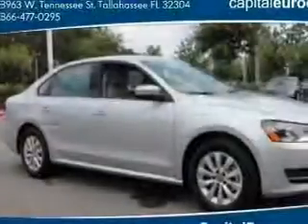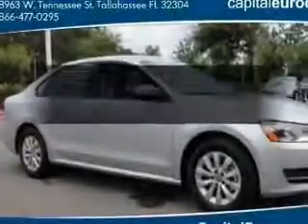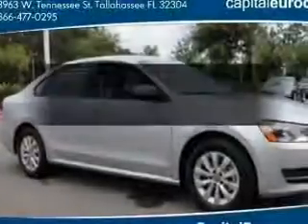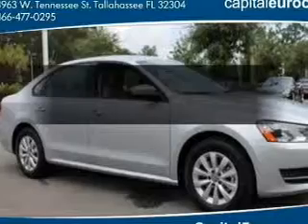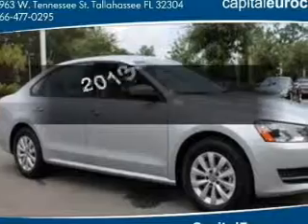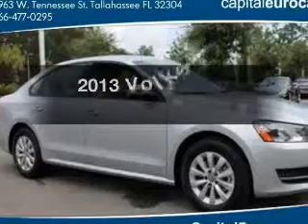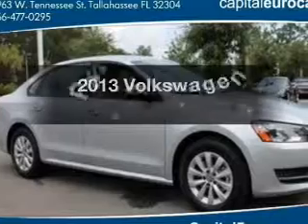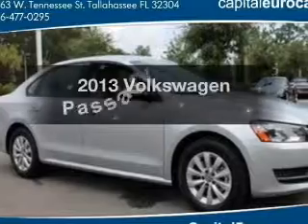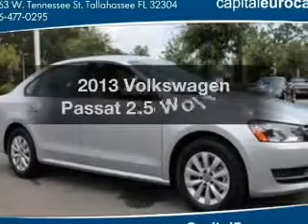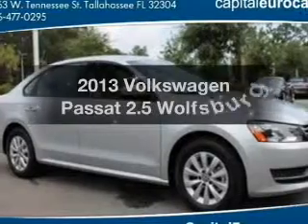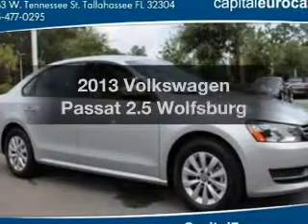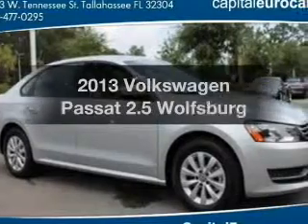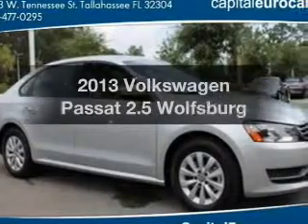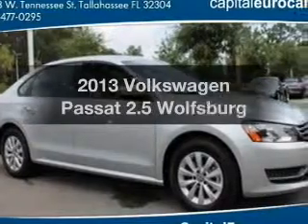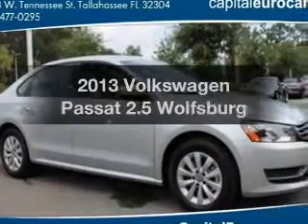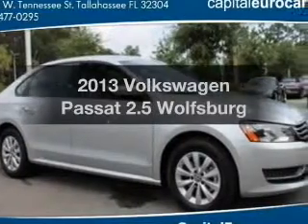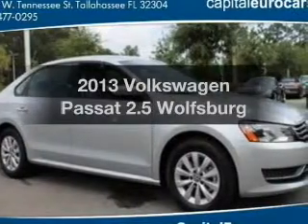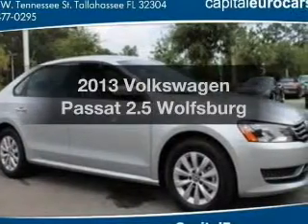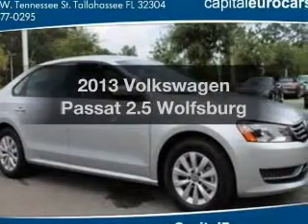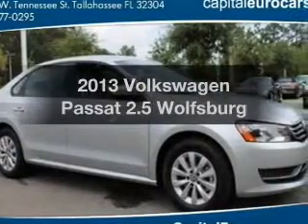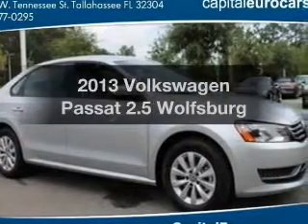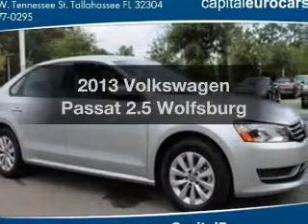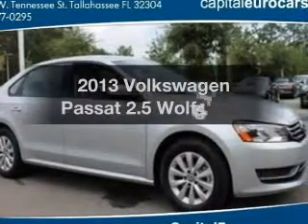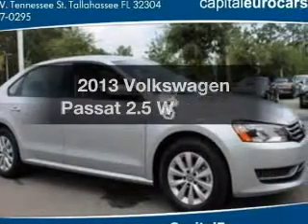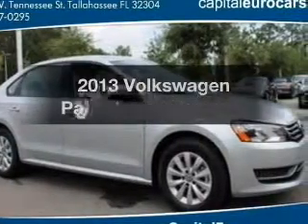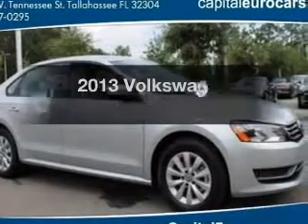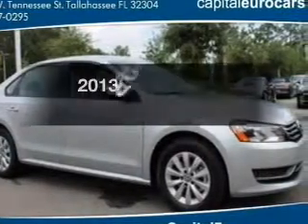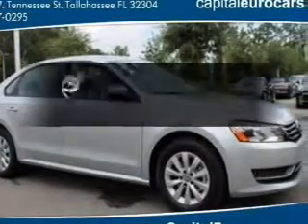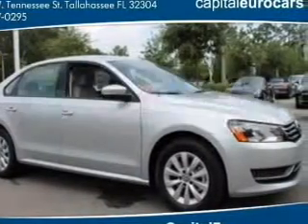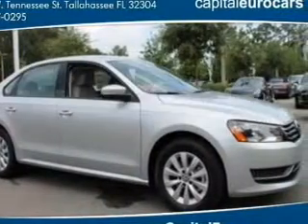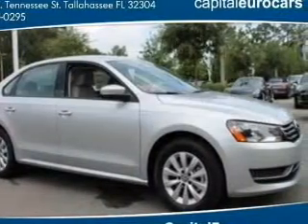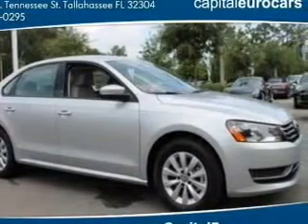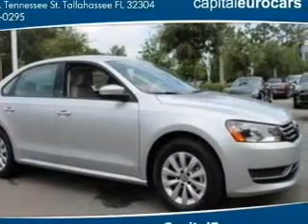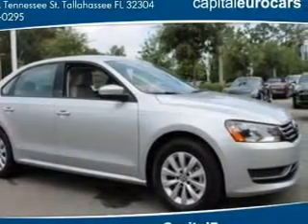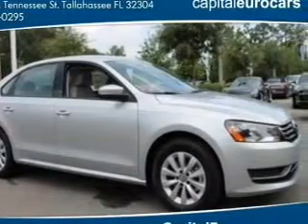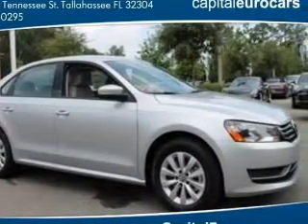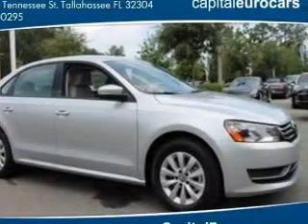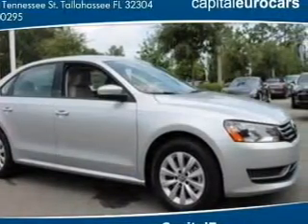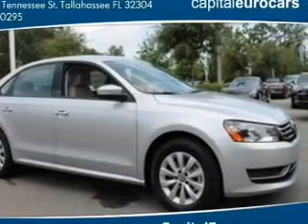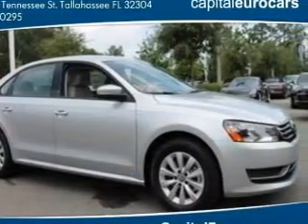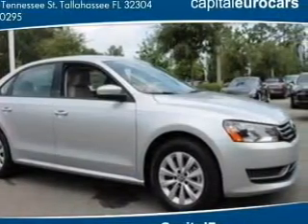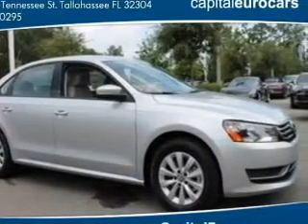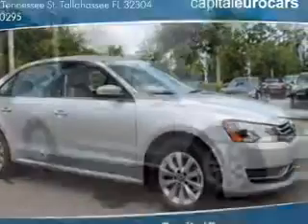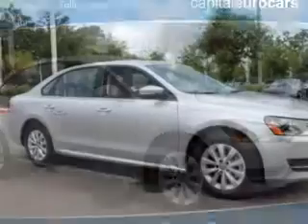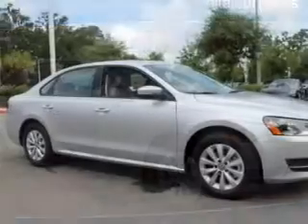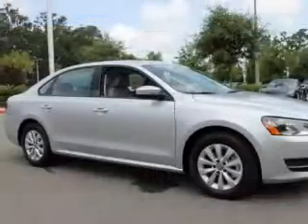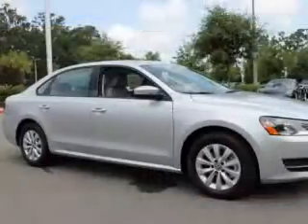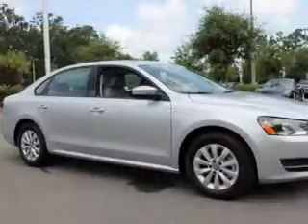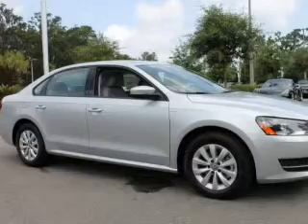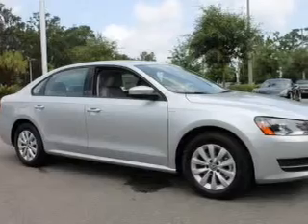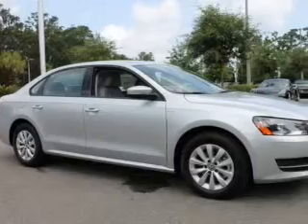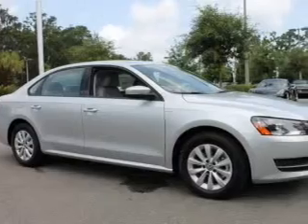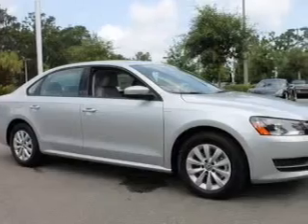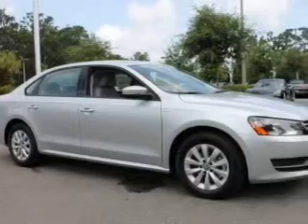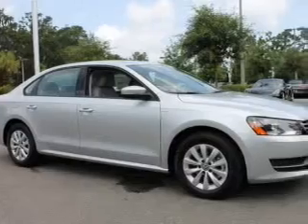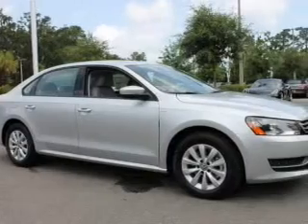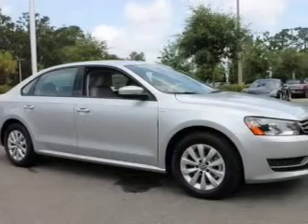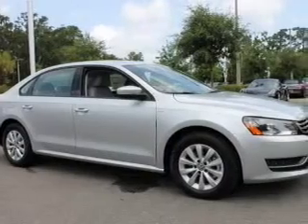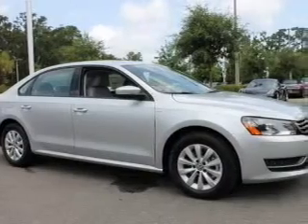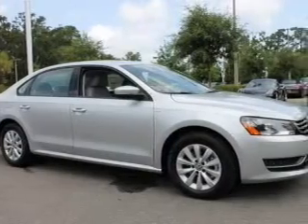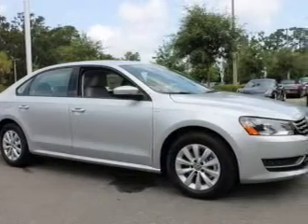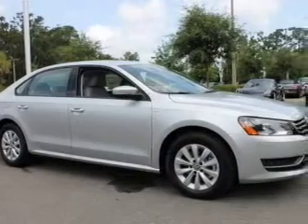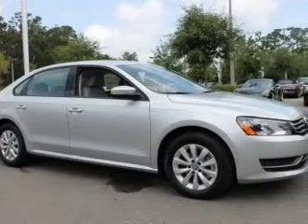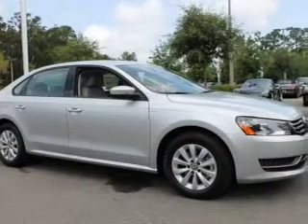Get noticed in this 2013 Volkswagen Passat. Travel the roads in style and comfort in this great vehicle.